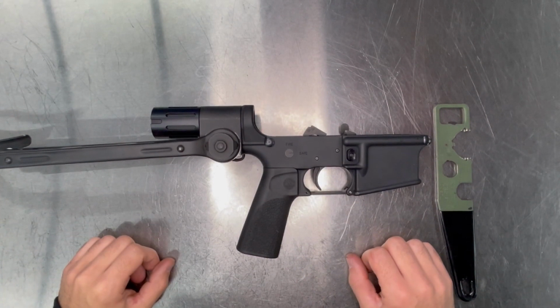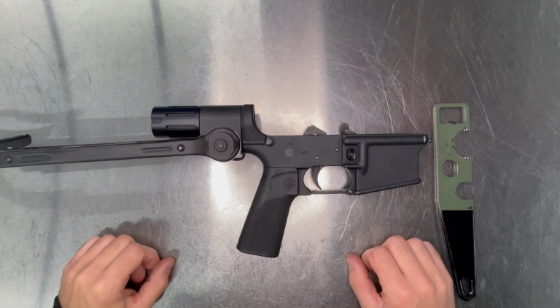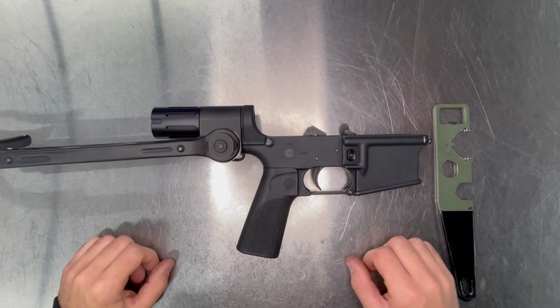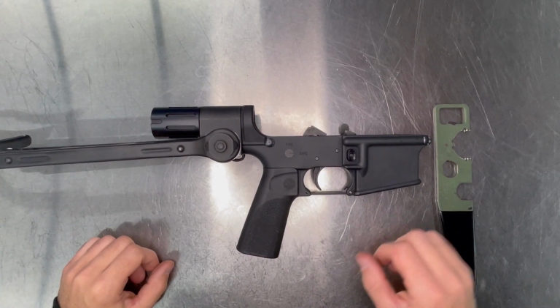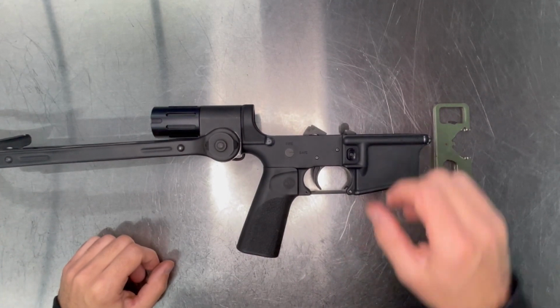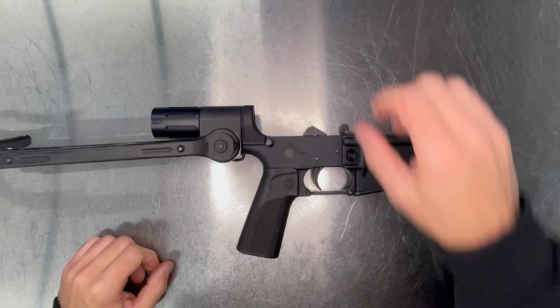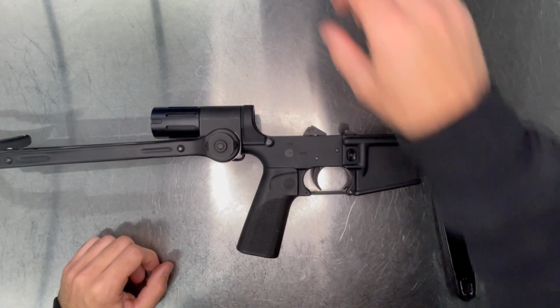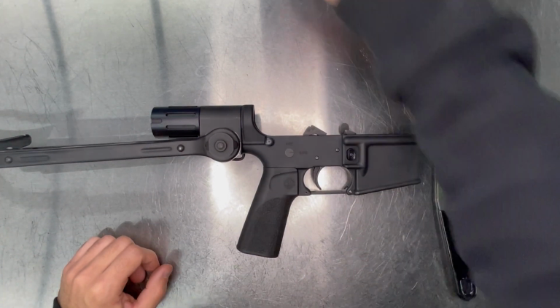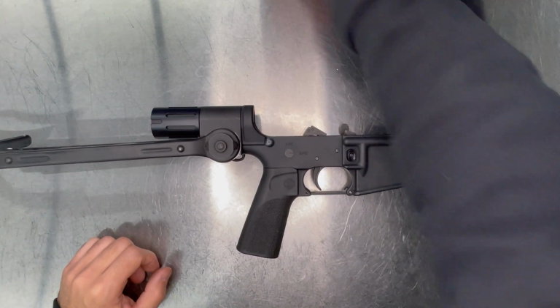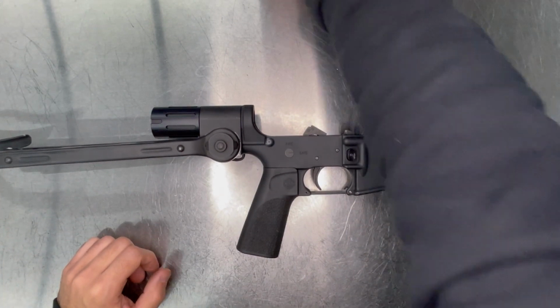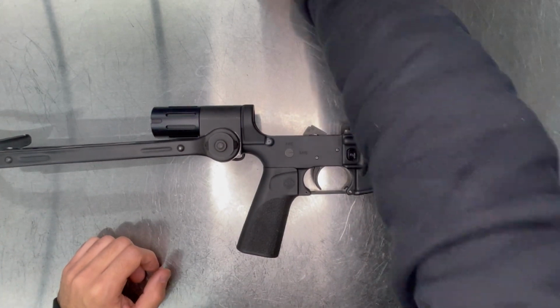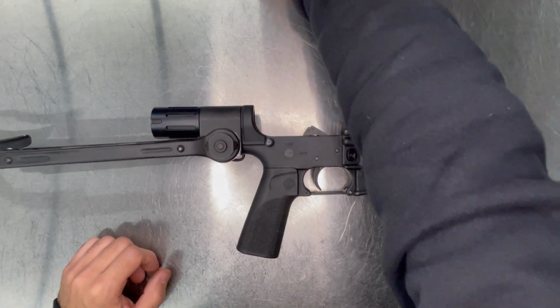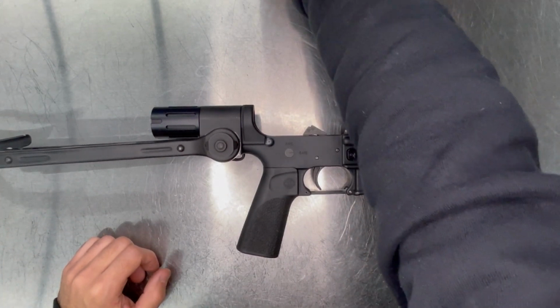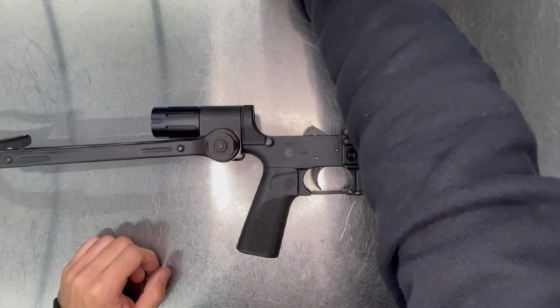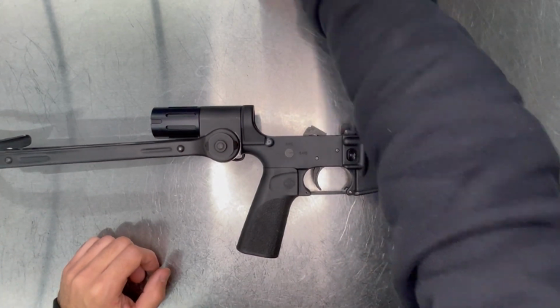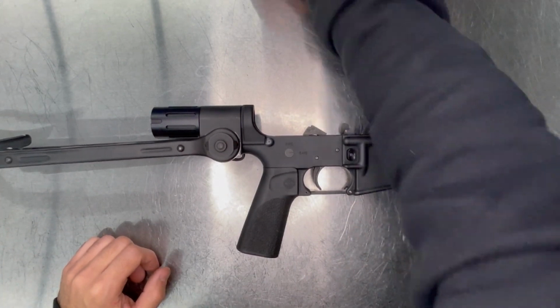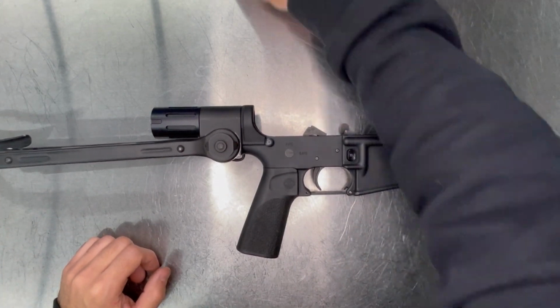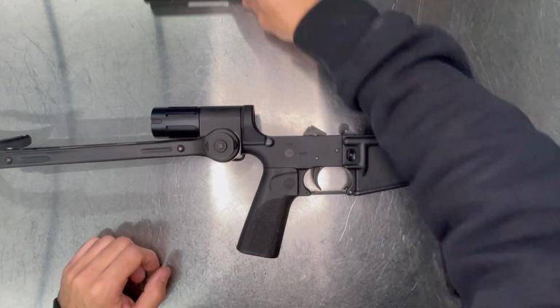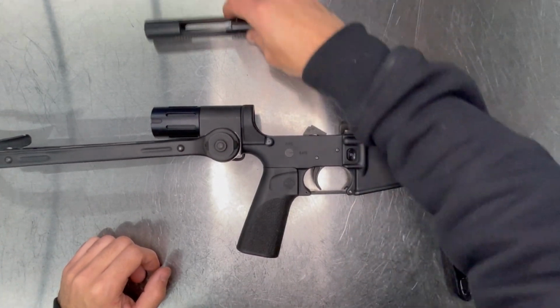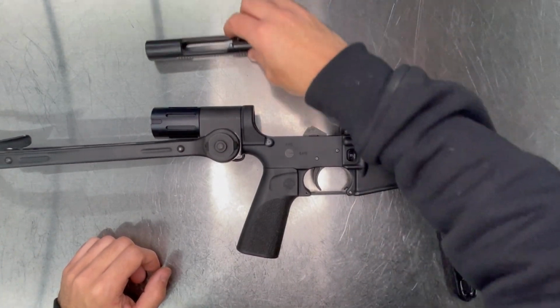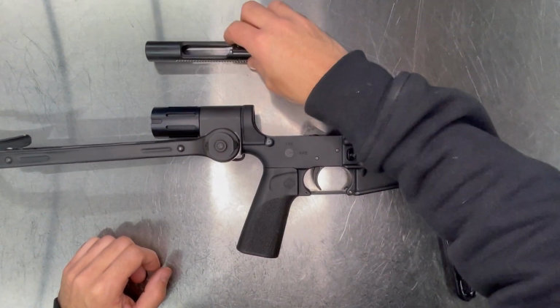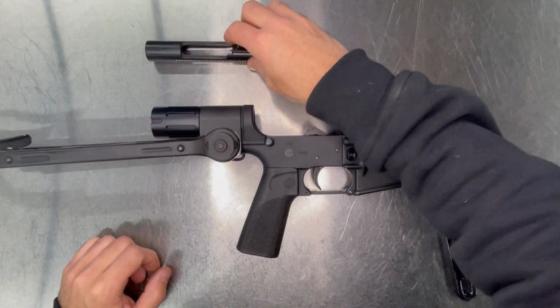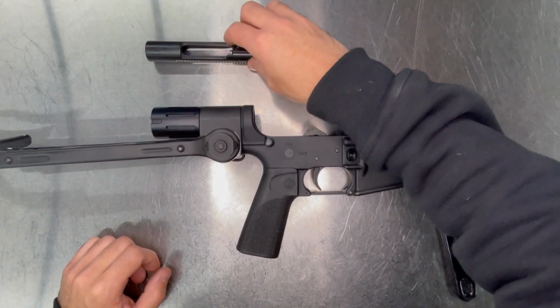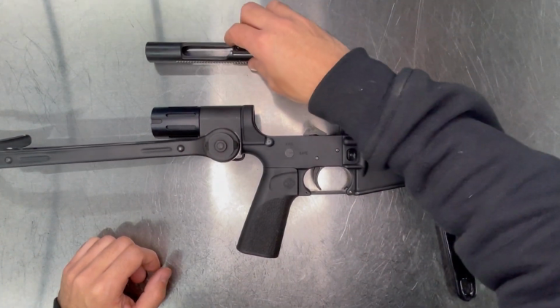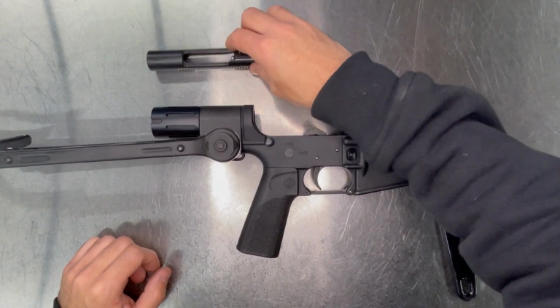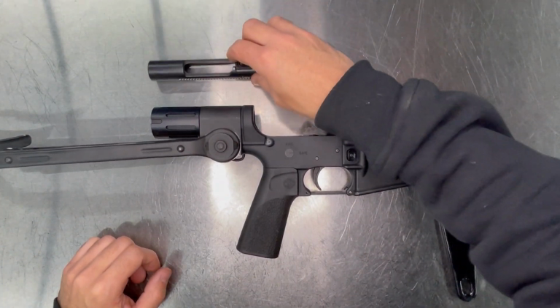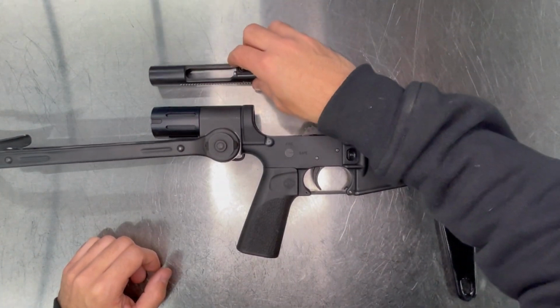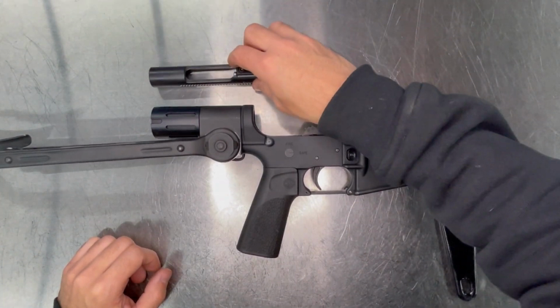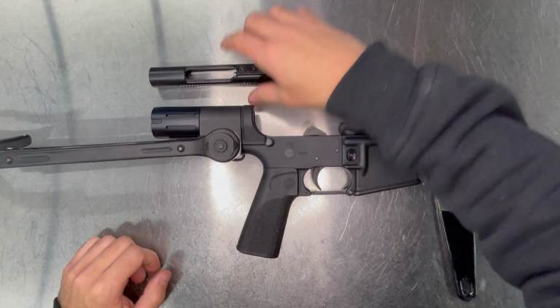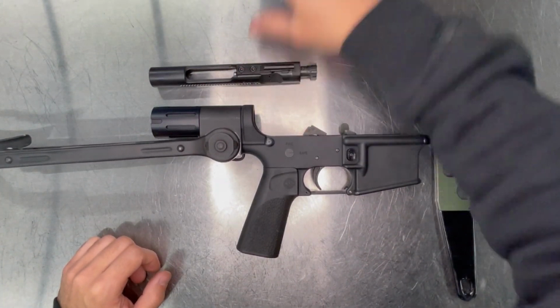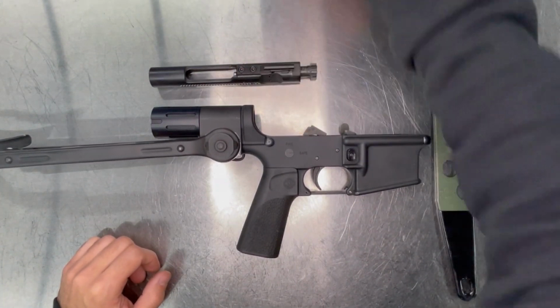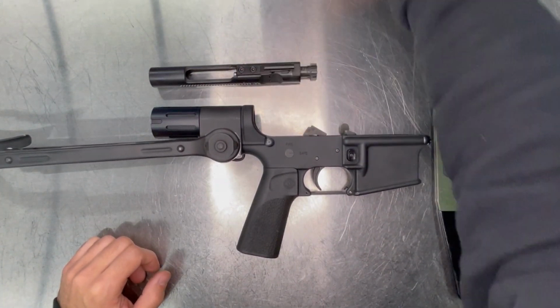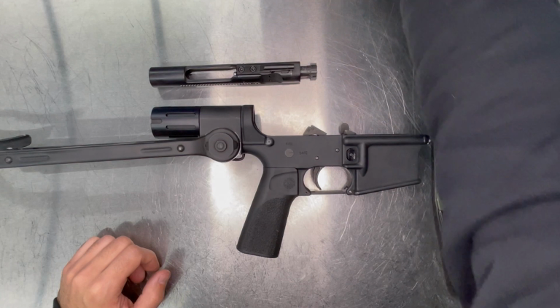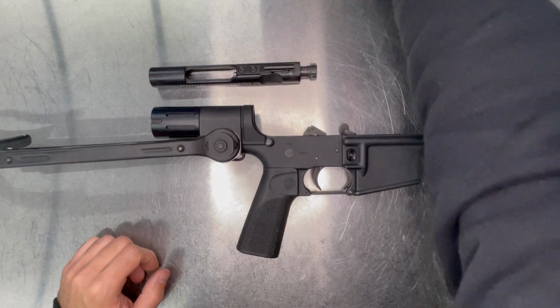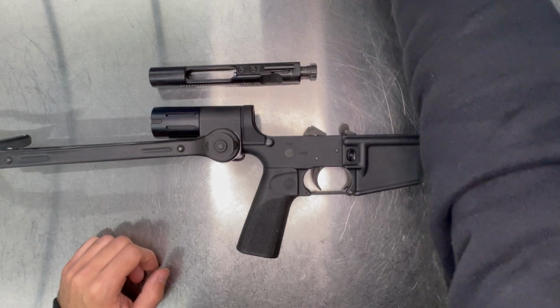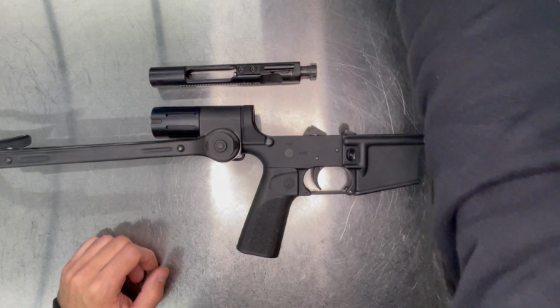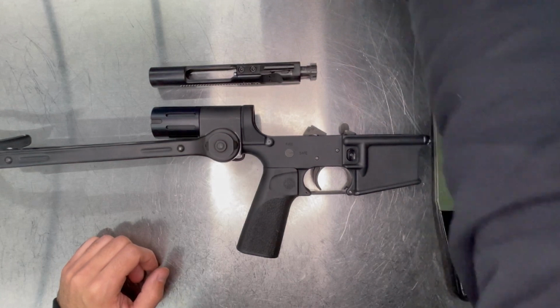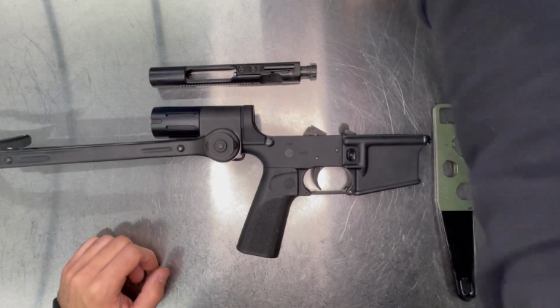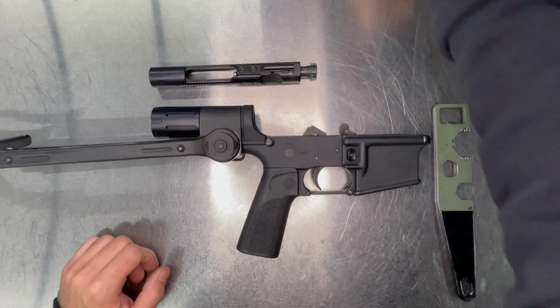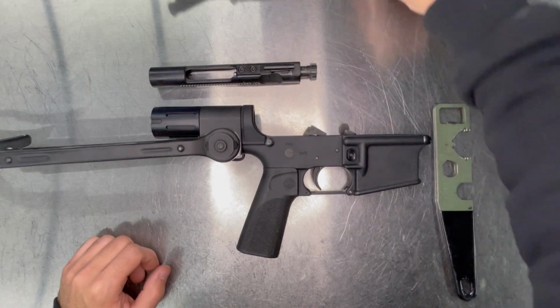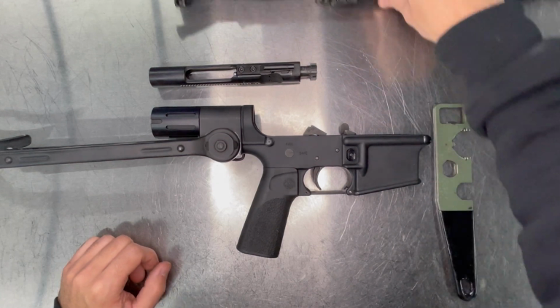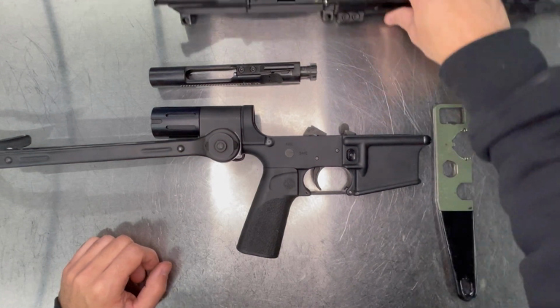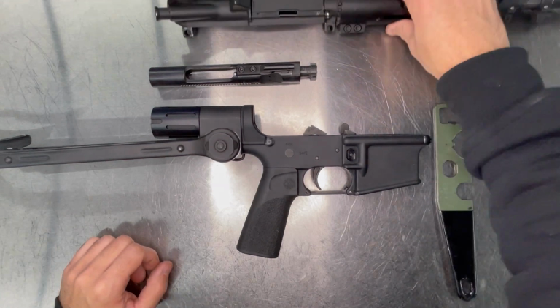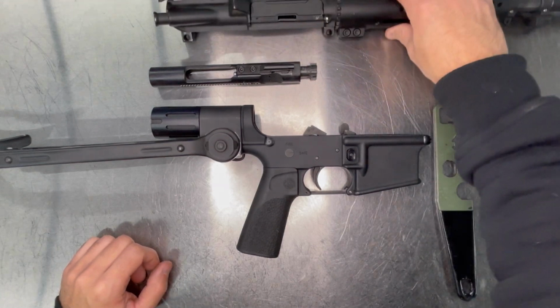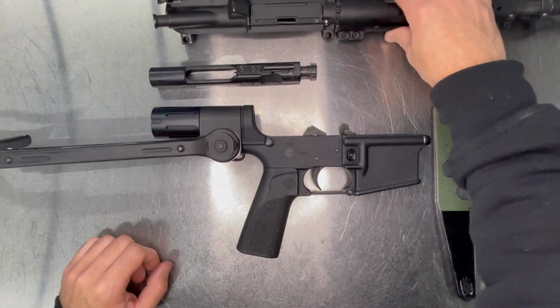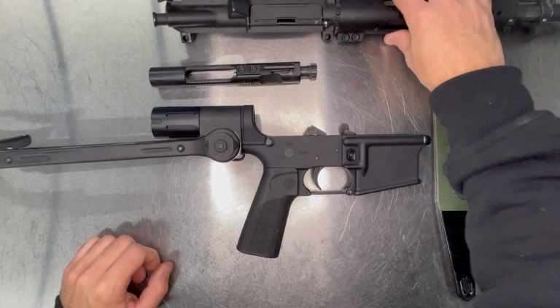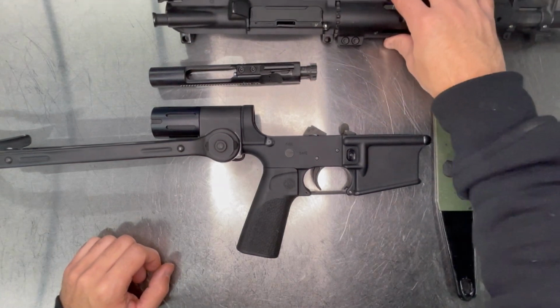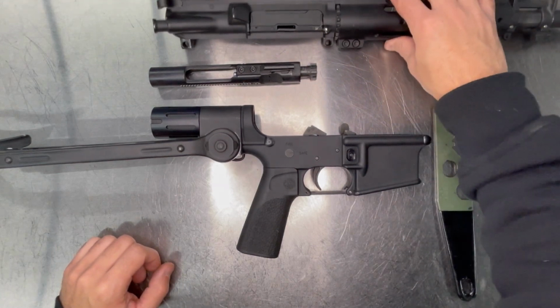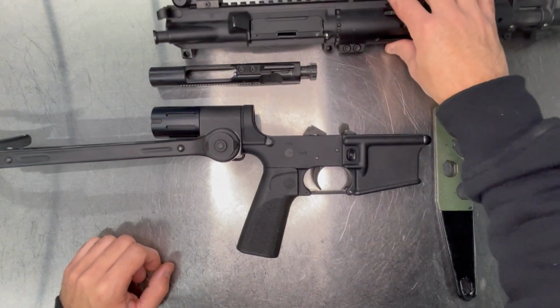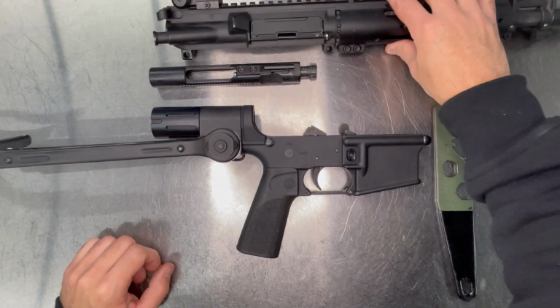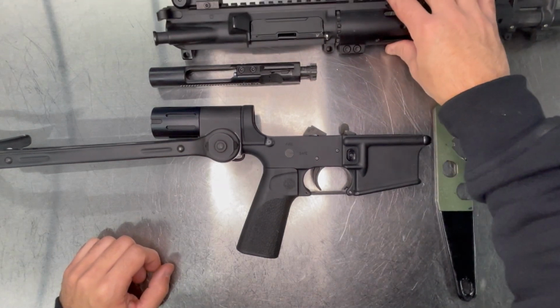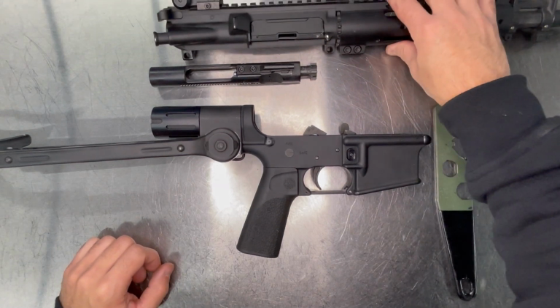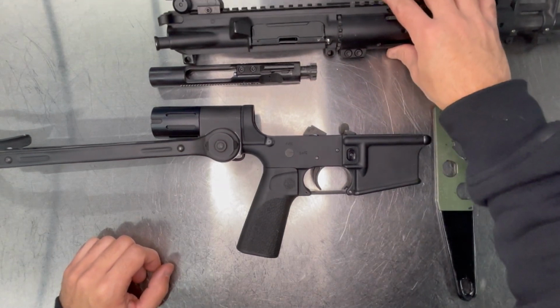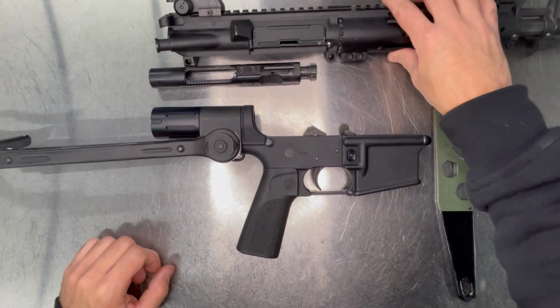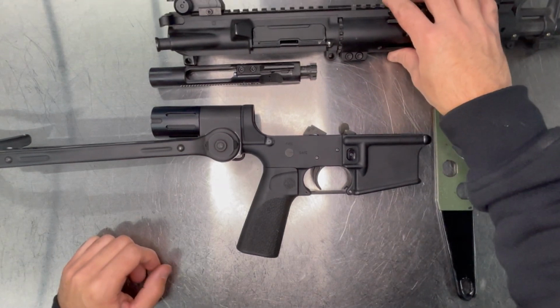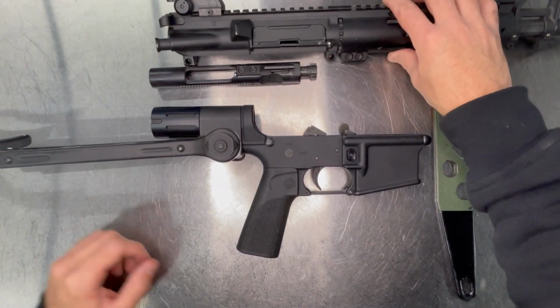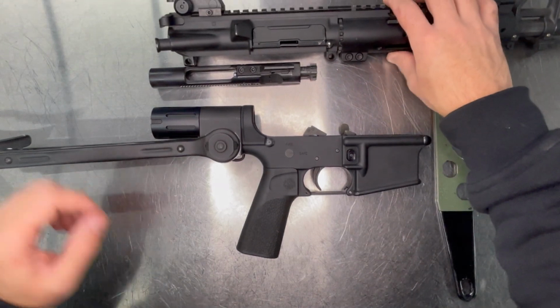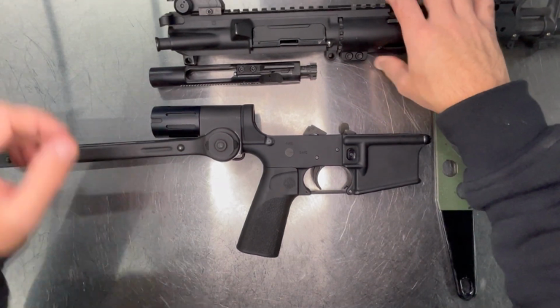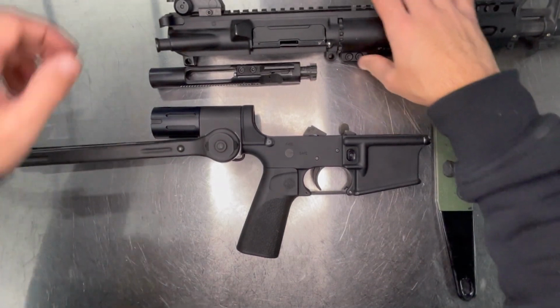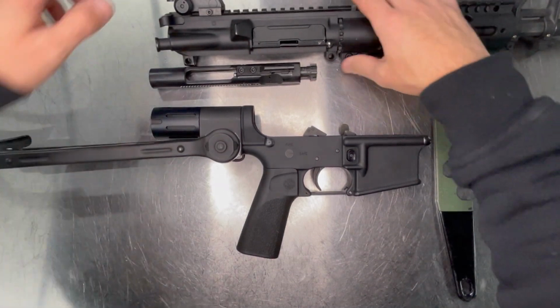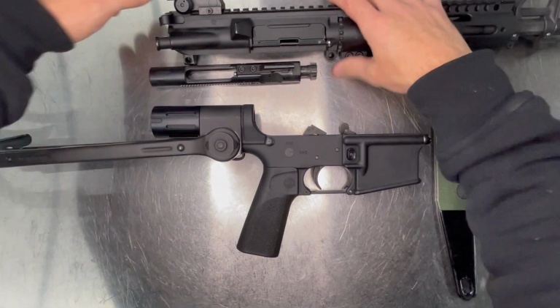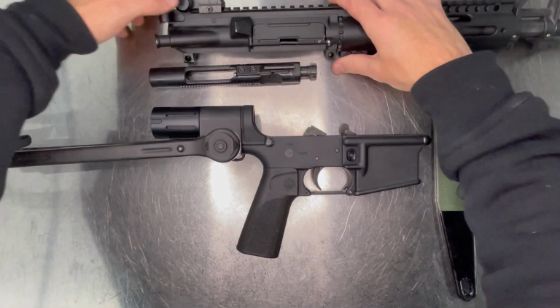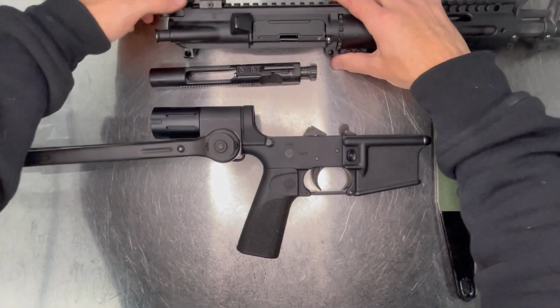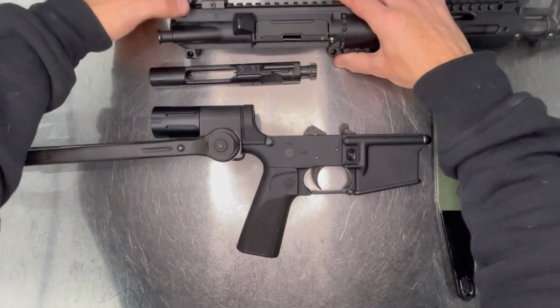Now we're going to install the upper, along with the full-length BCG, since this is a 4-inch kit.